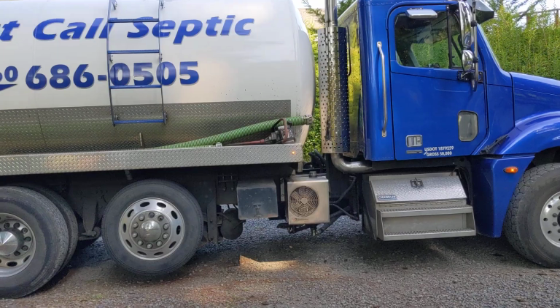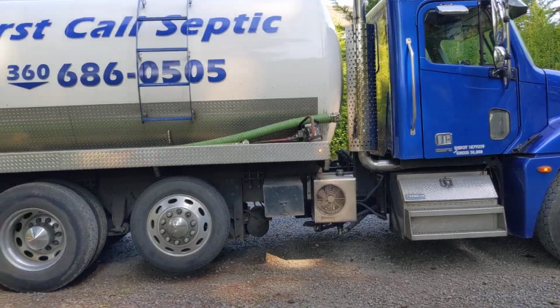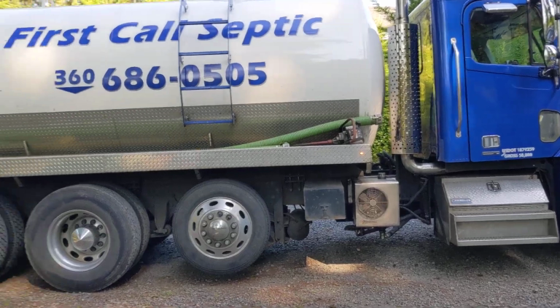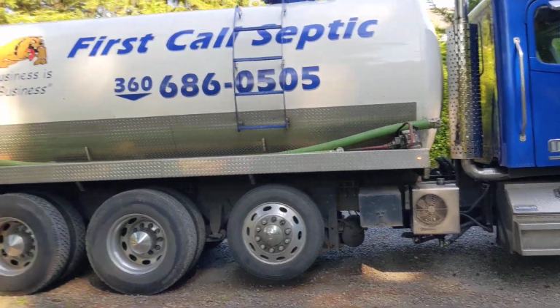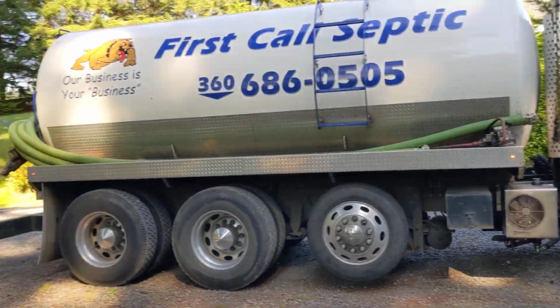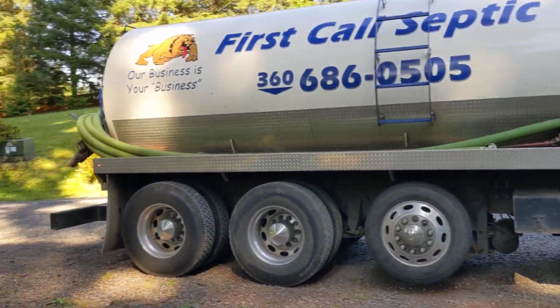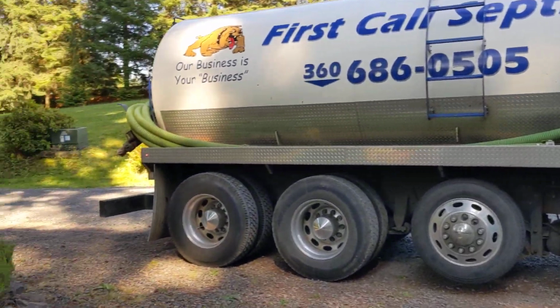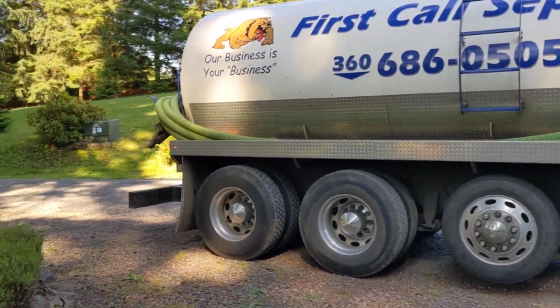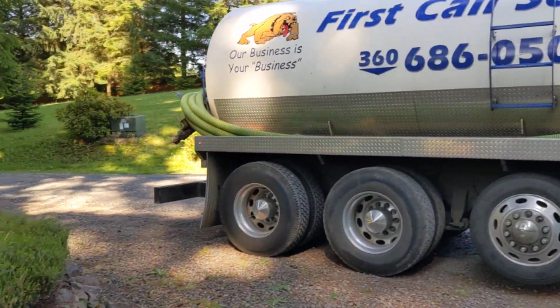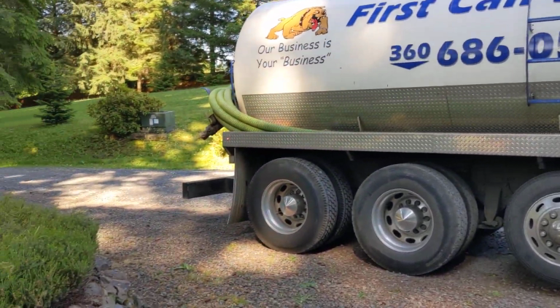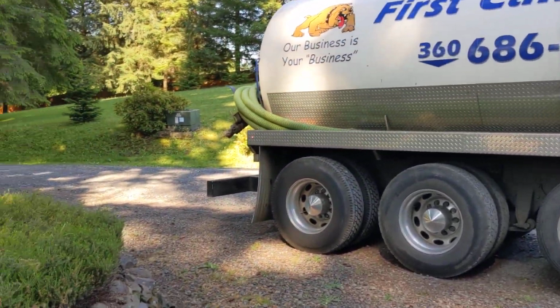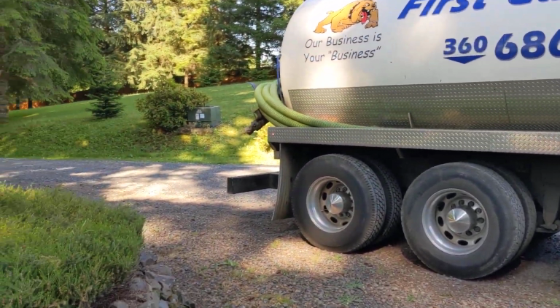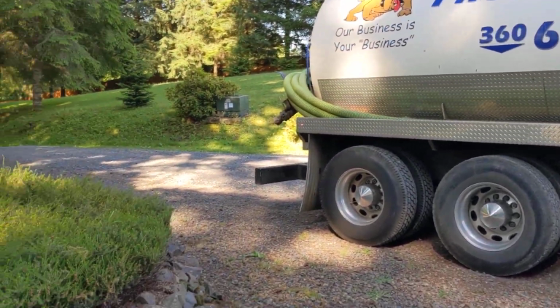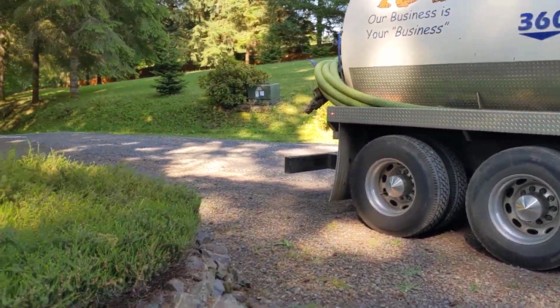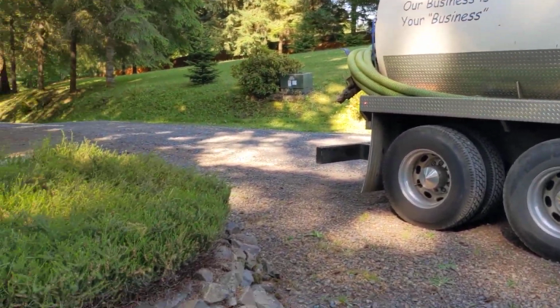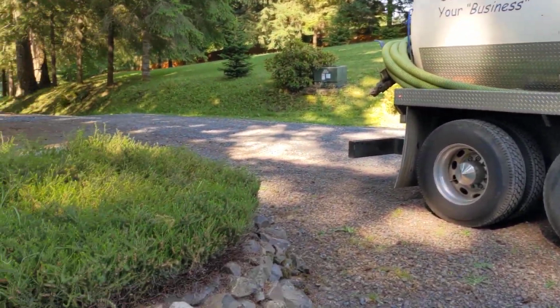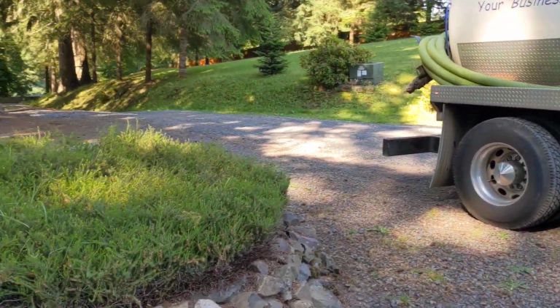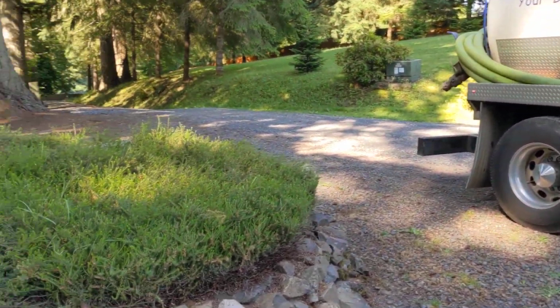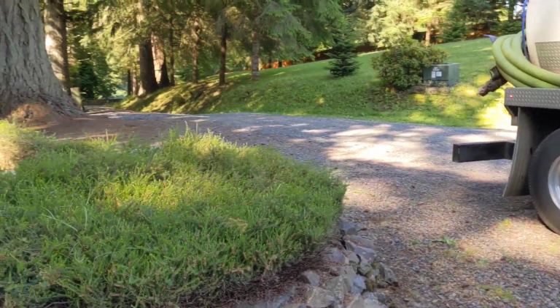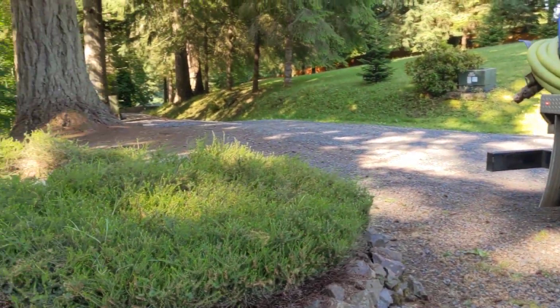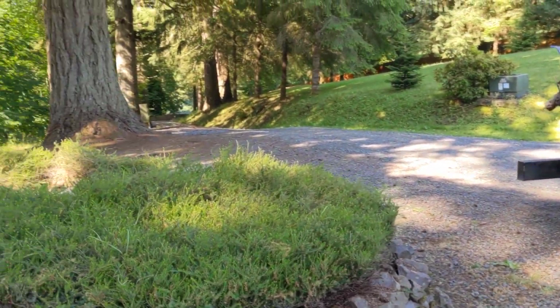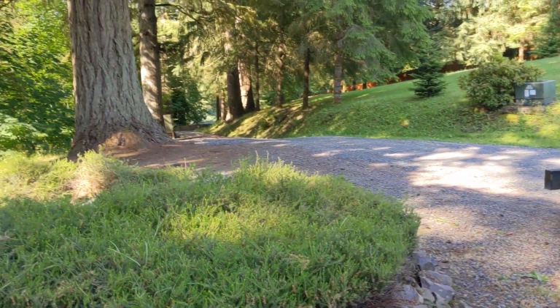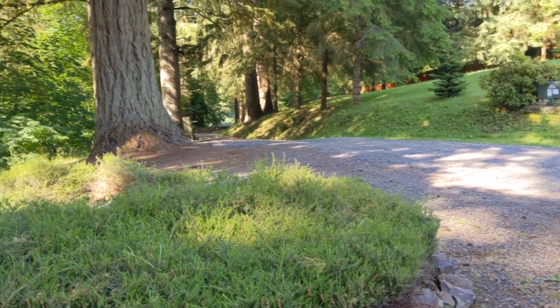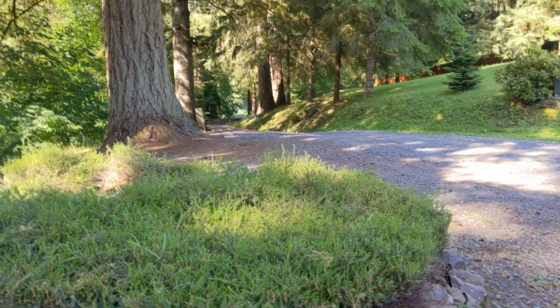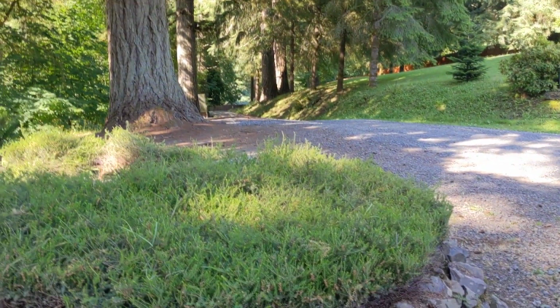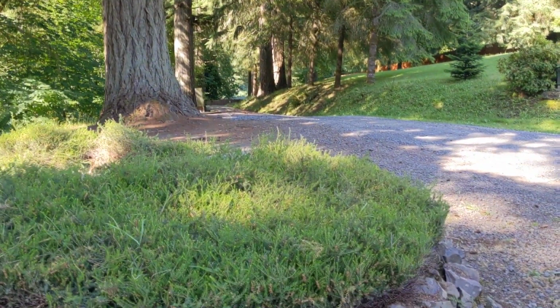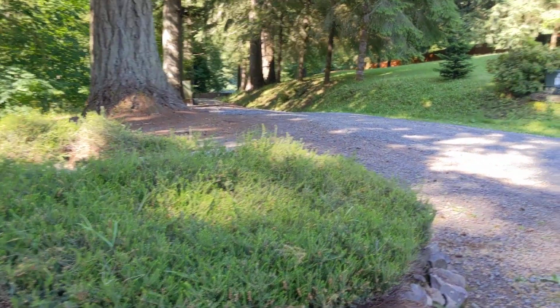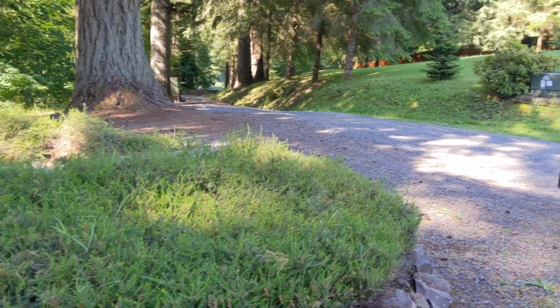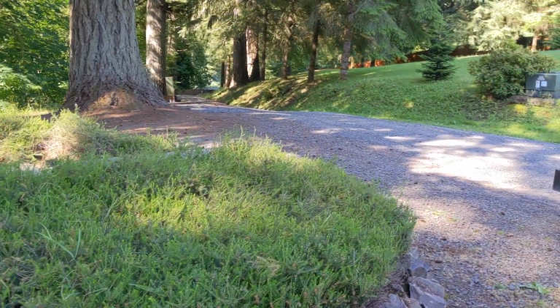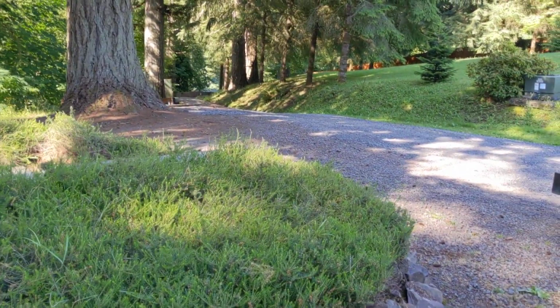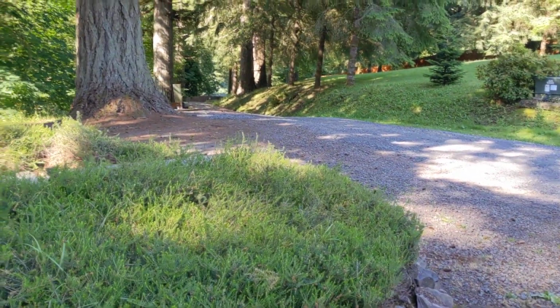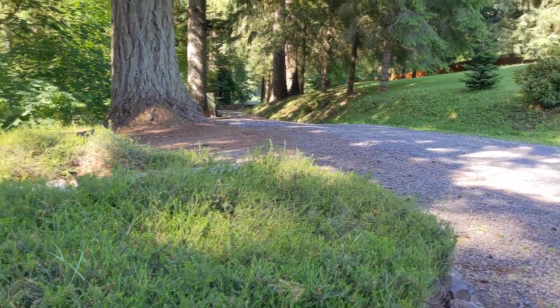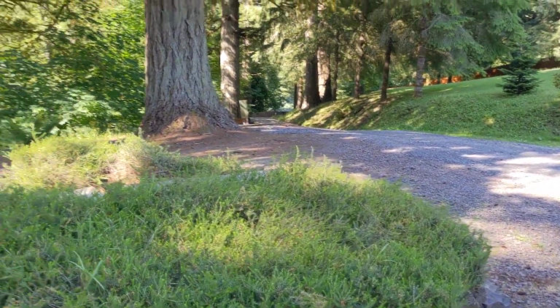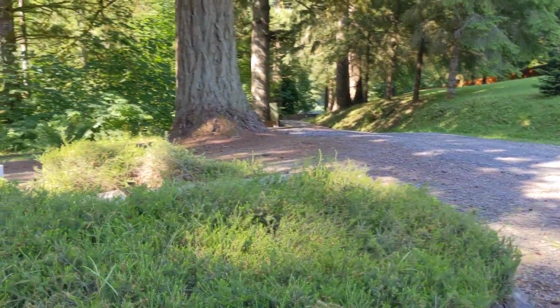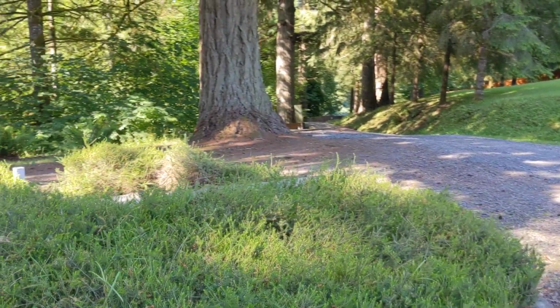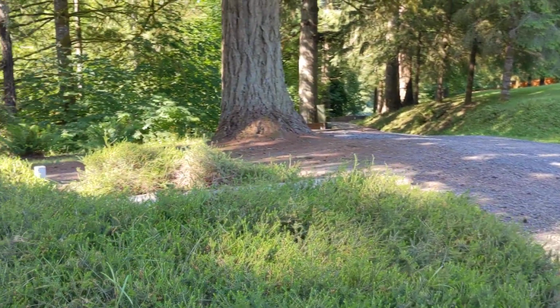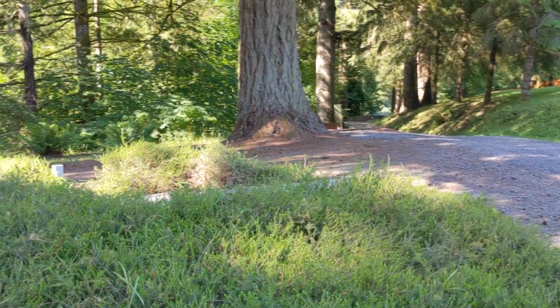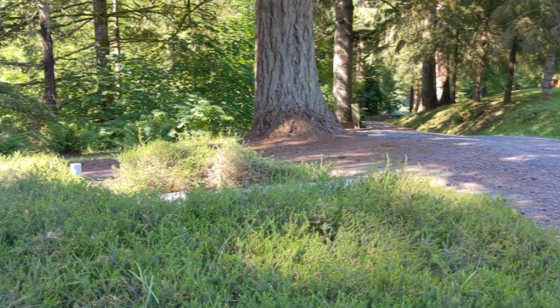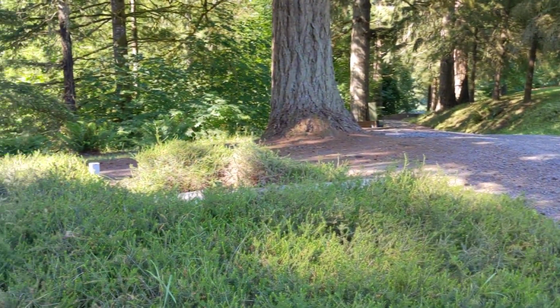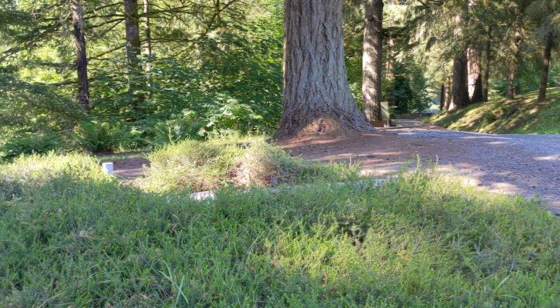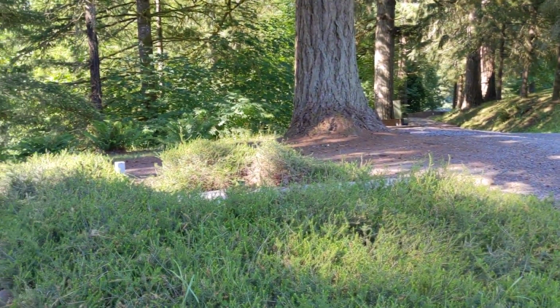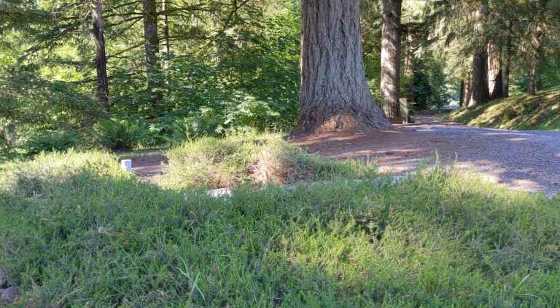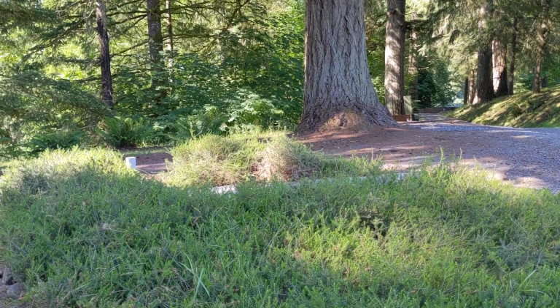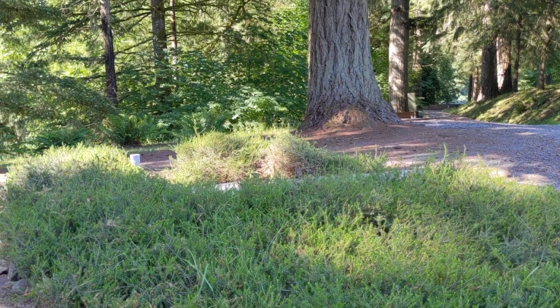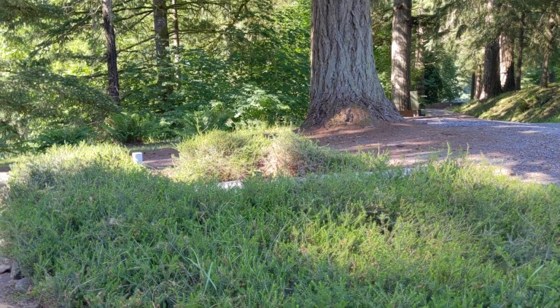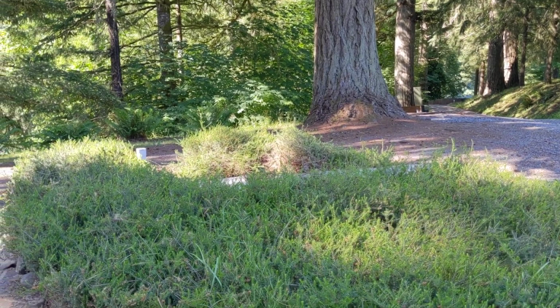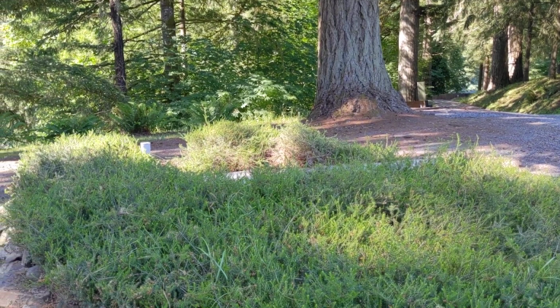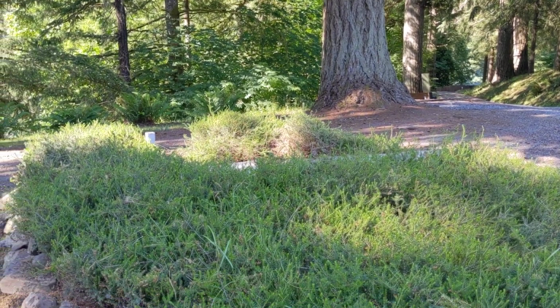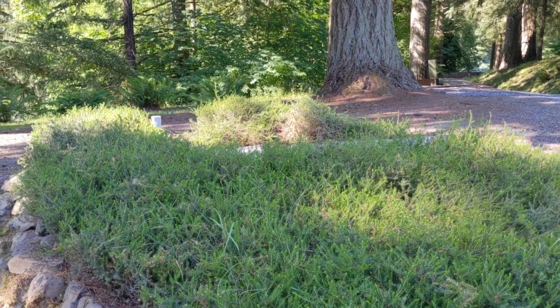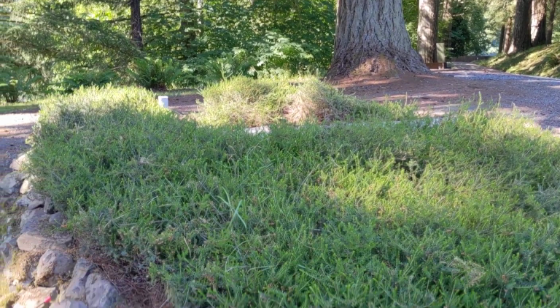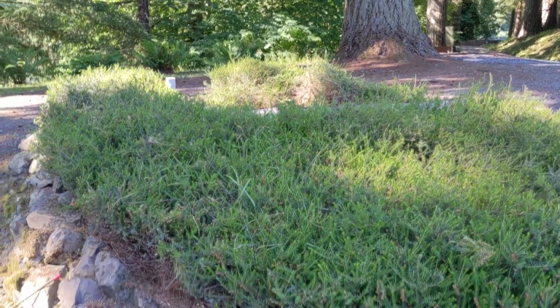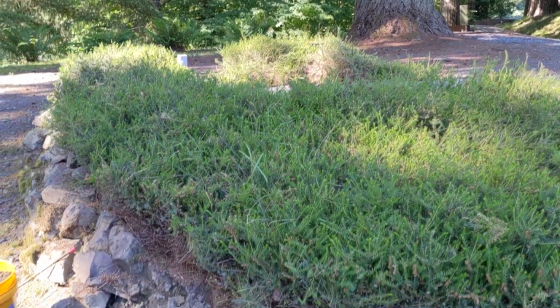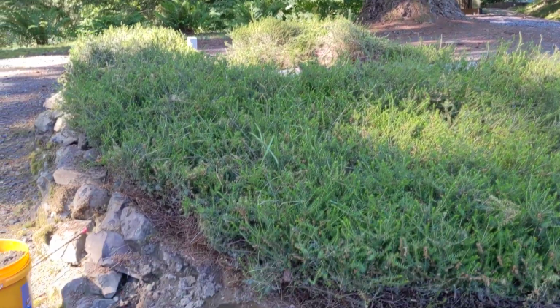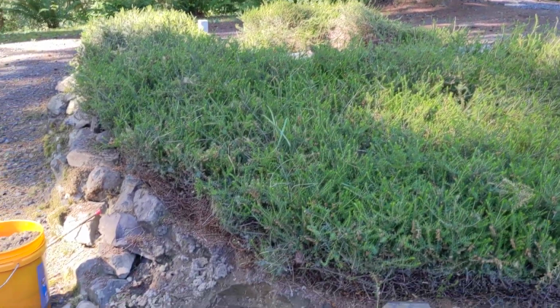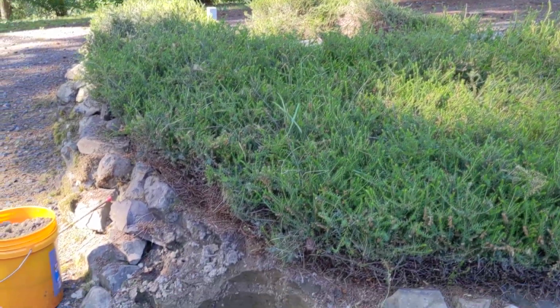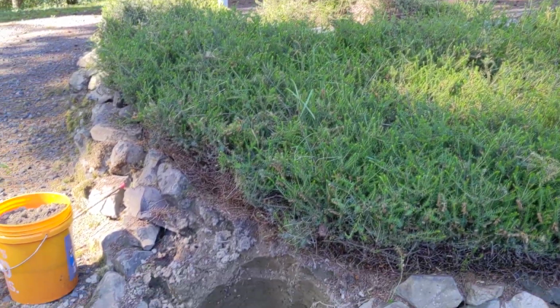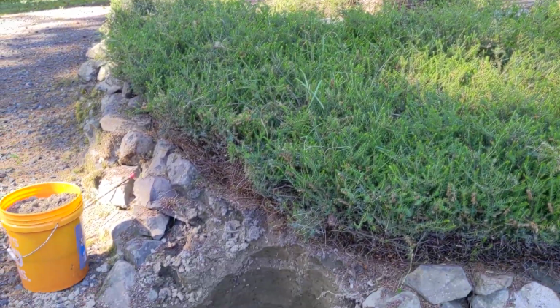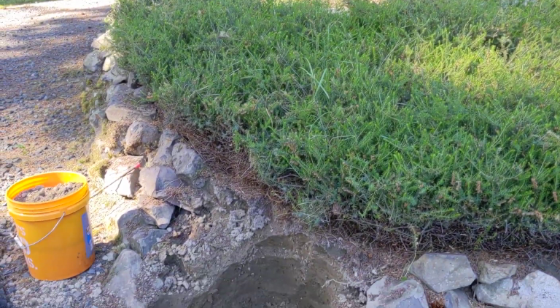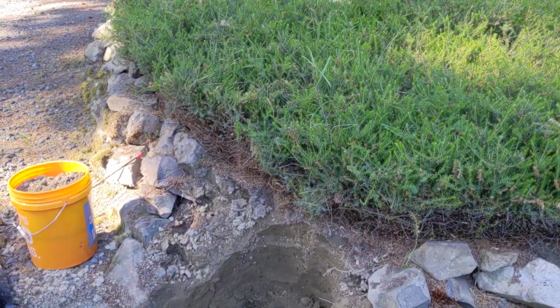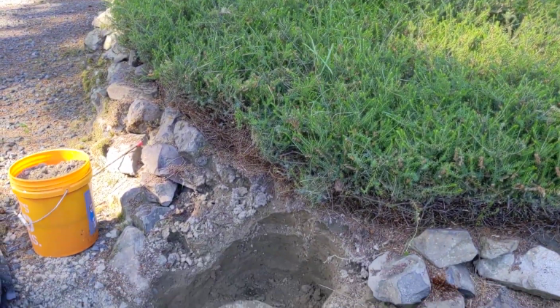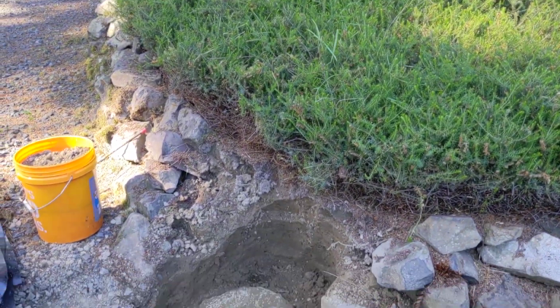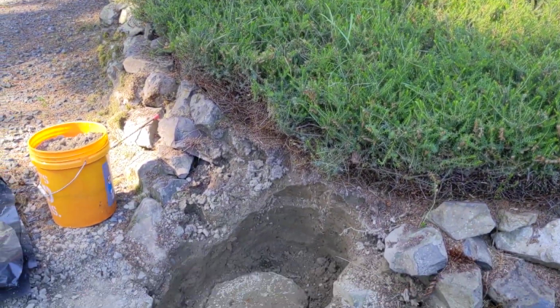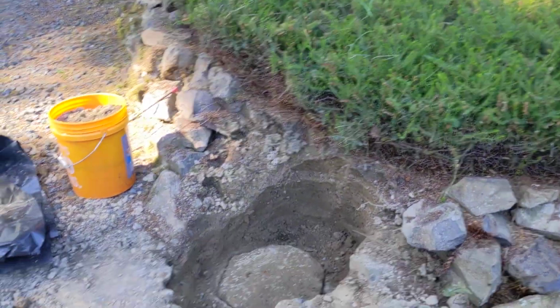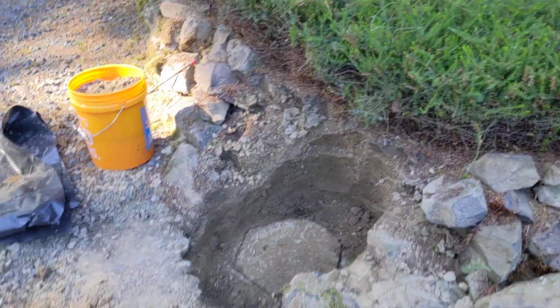I'm at 4368 Old Lewis River Road. It's July 13th, 2020, and this is the scope of work video so far.